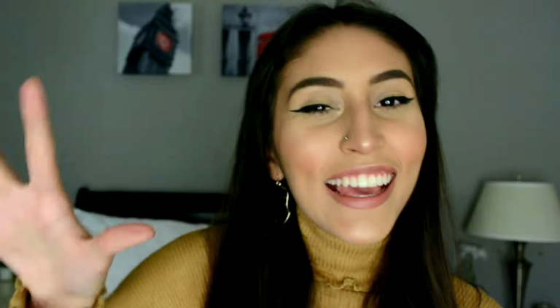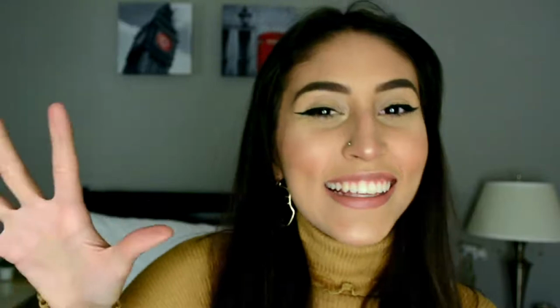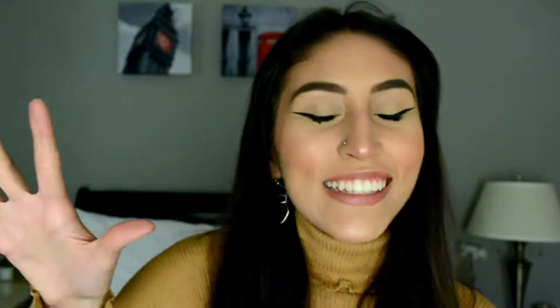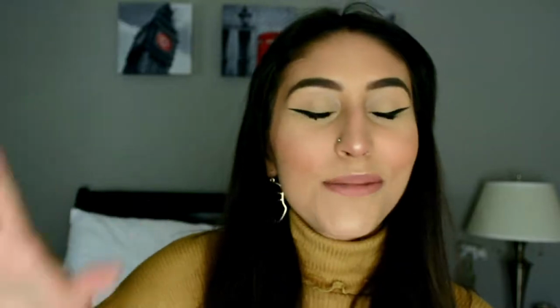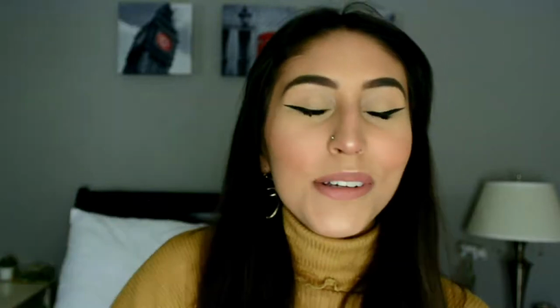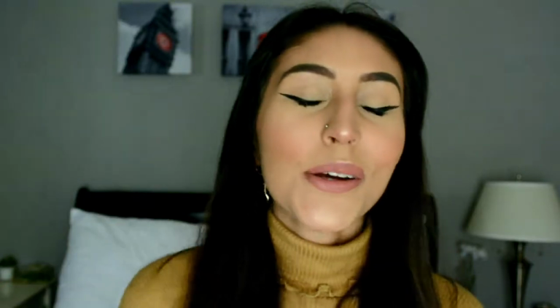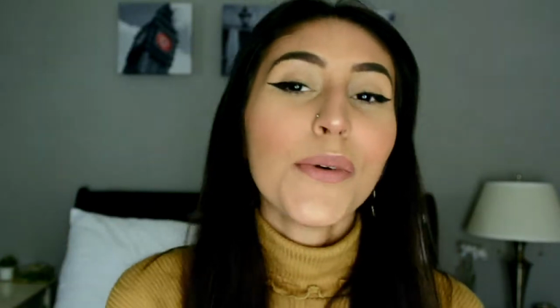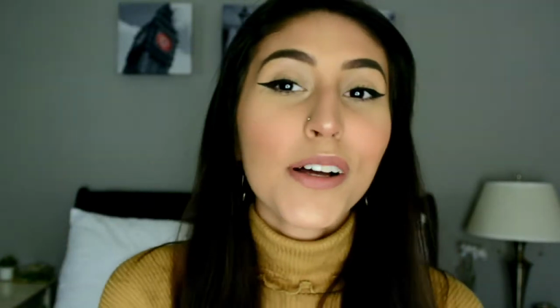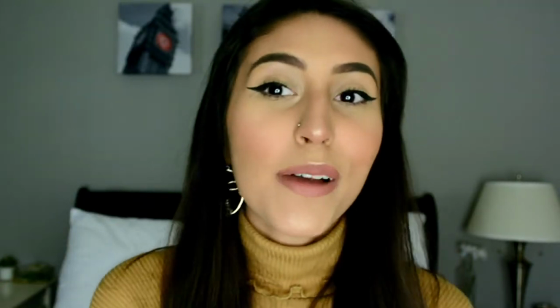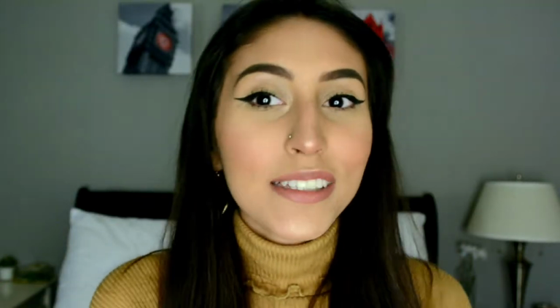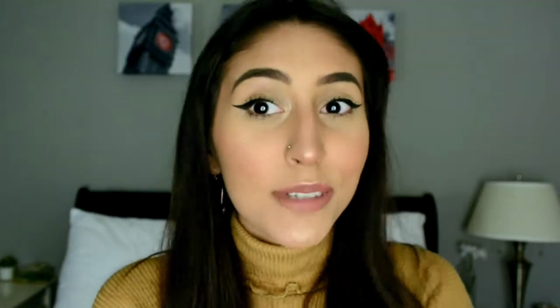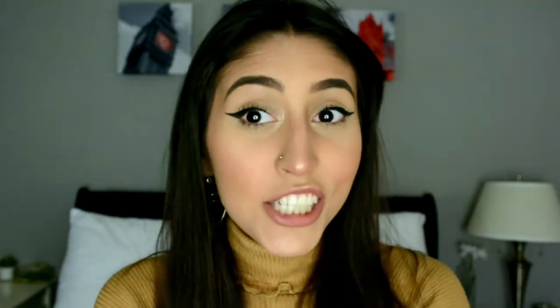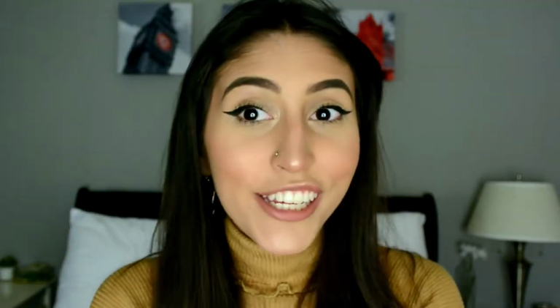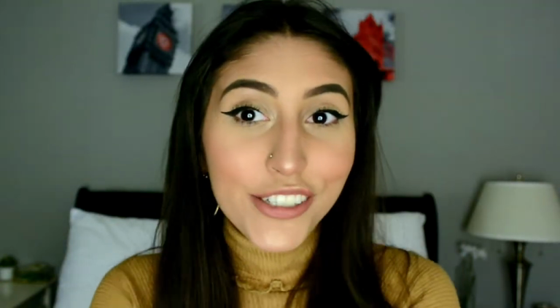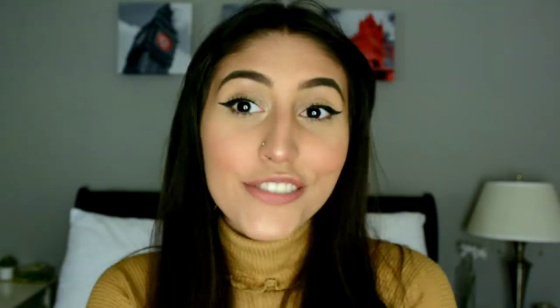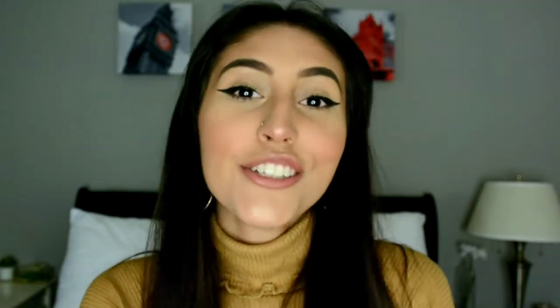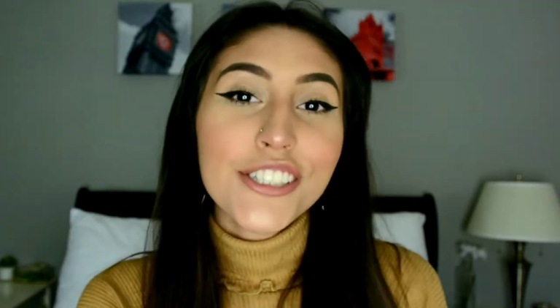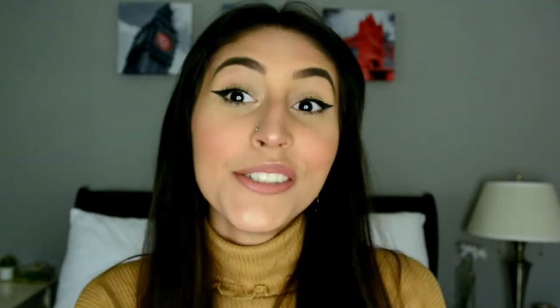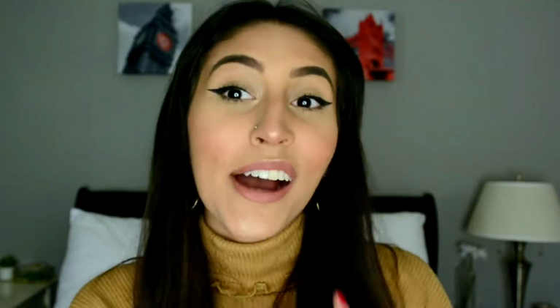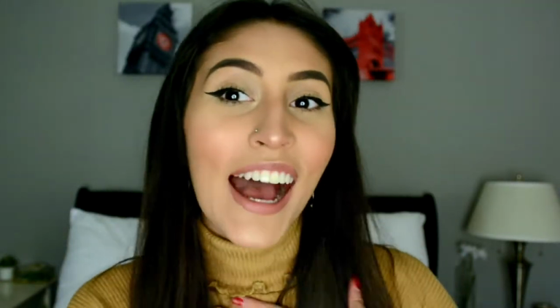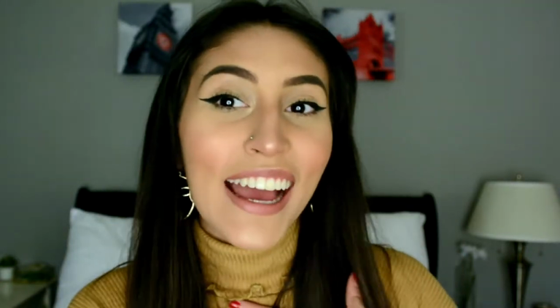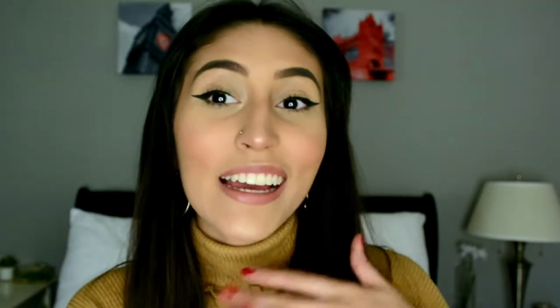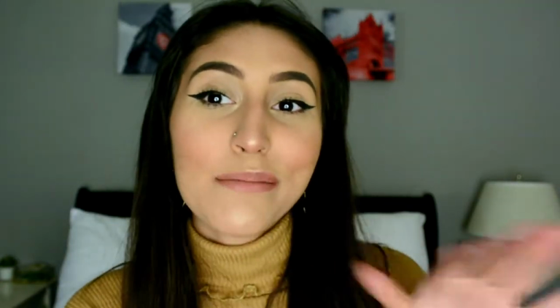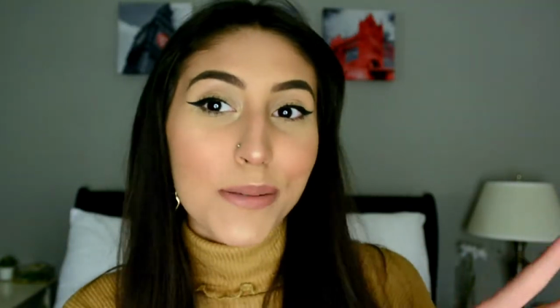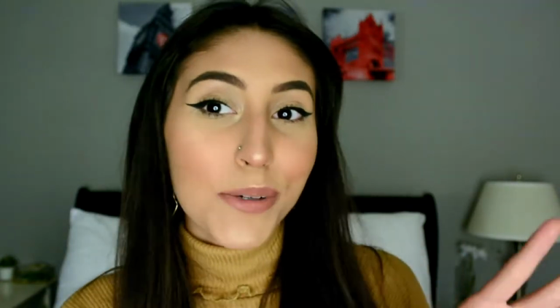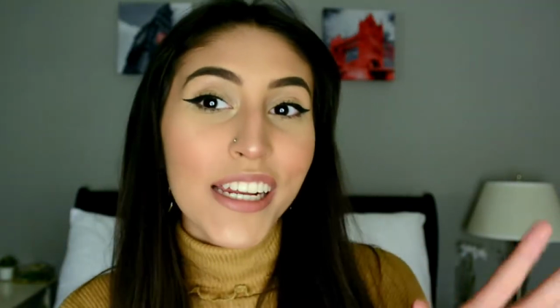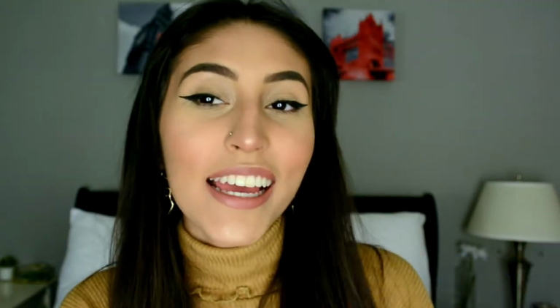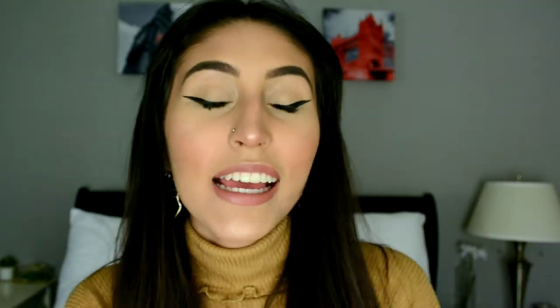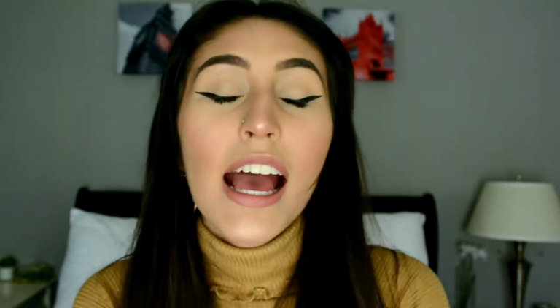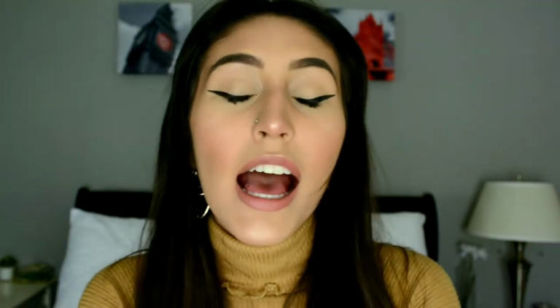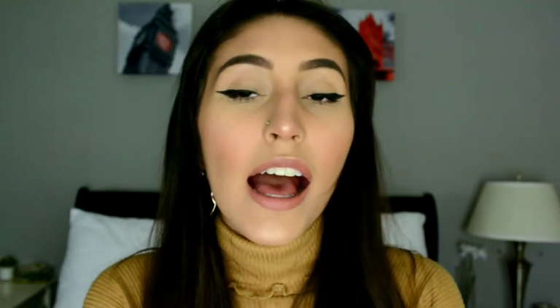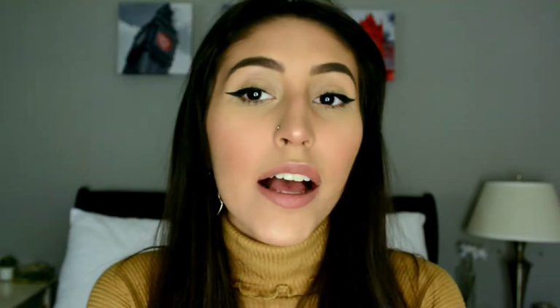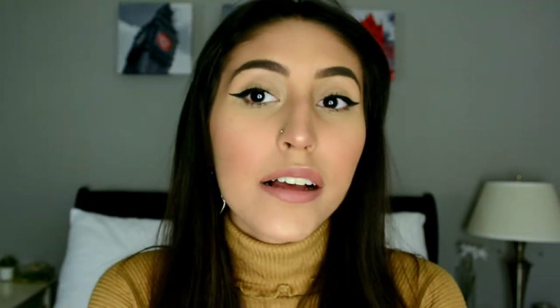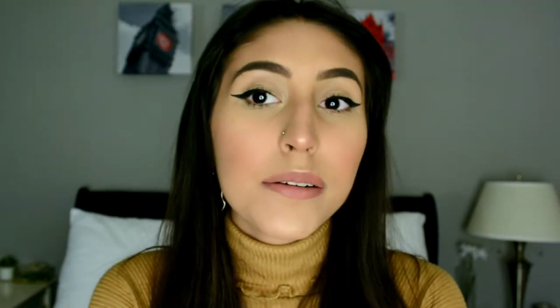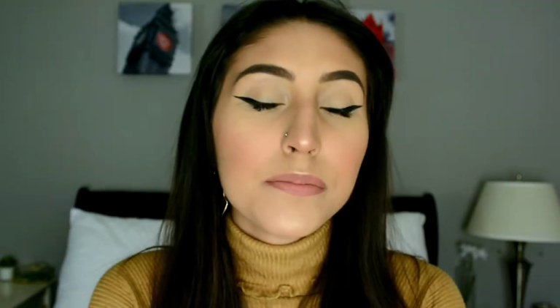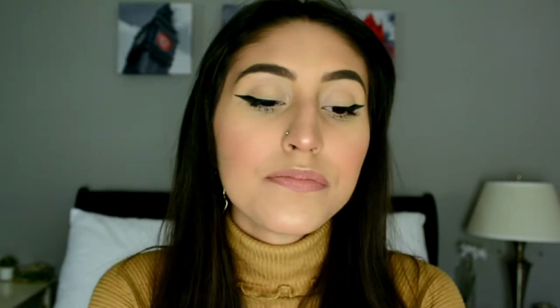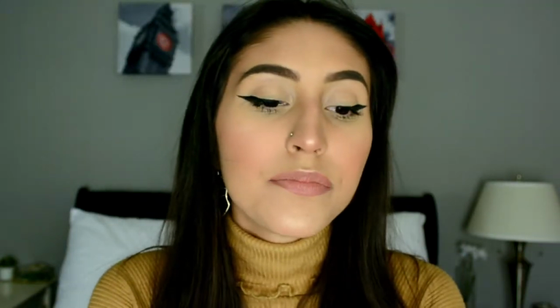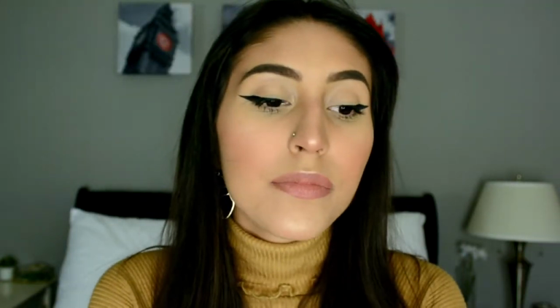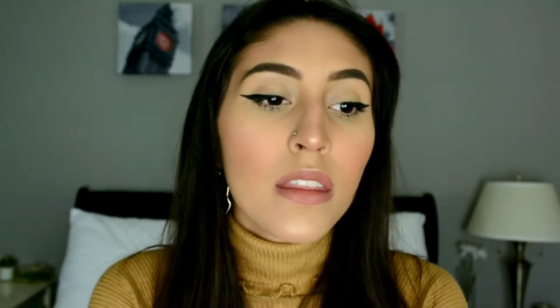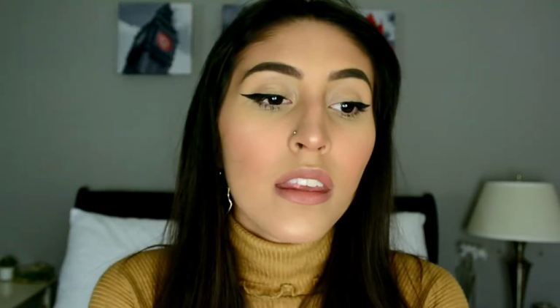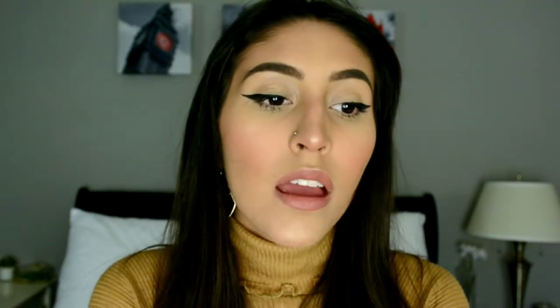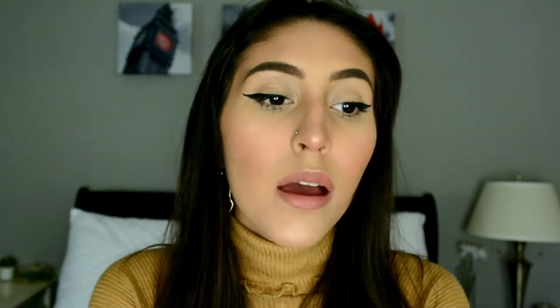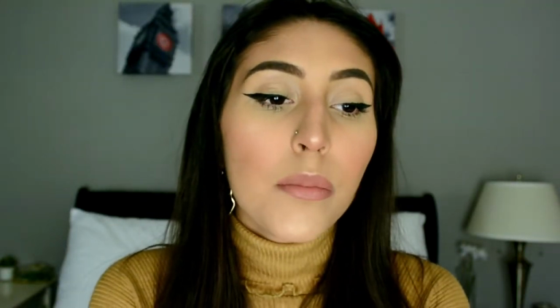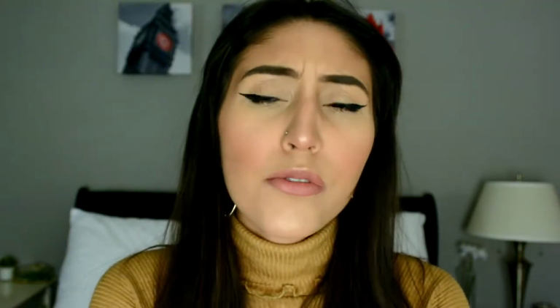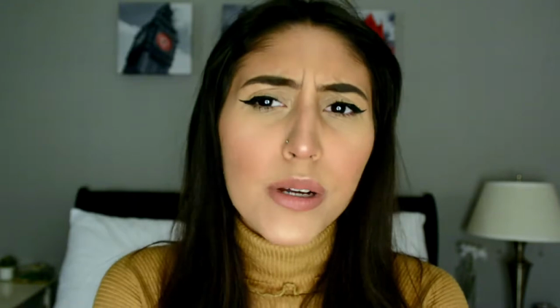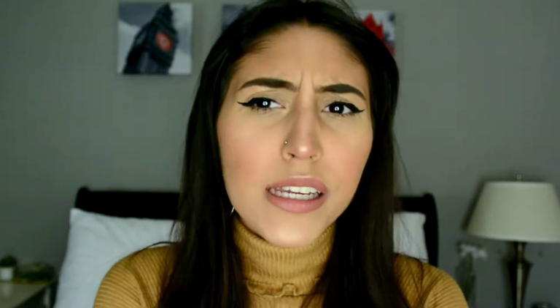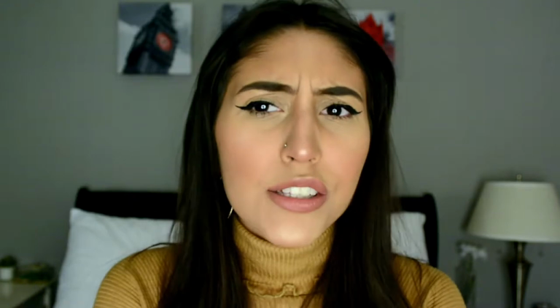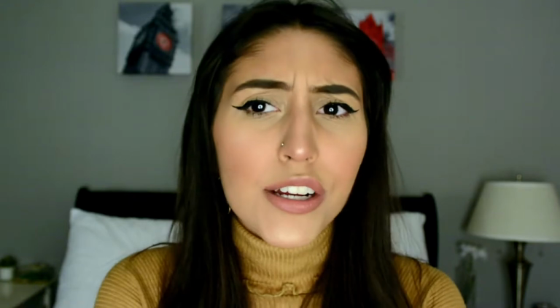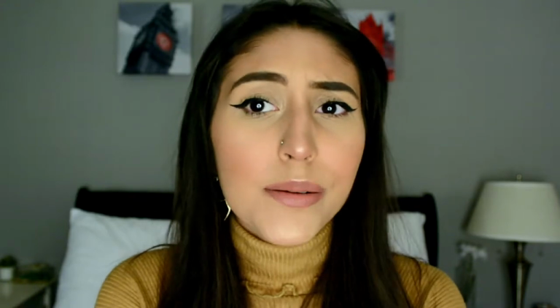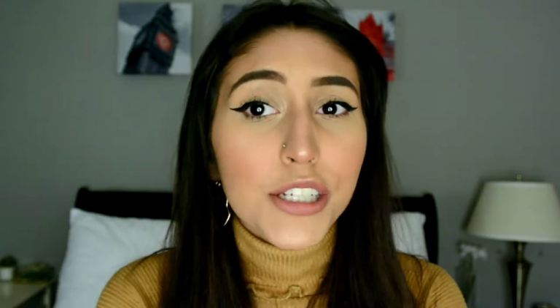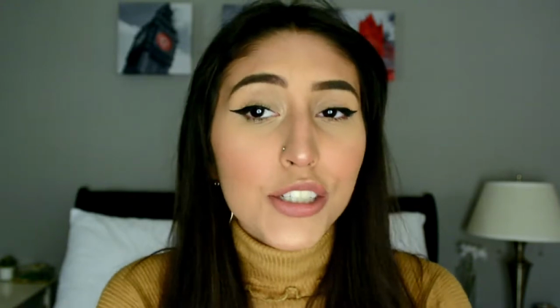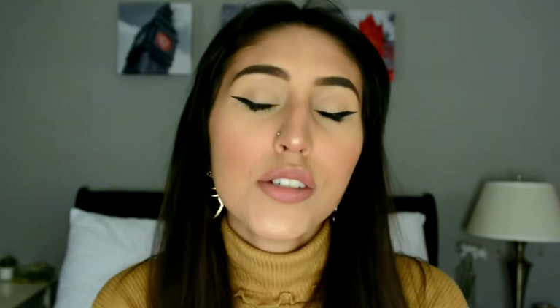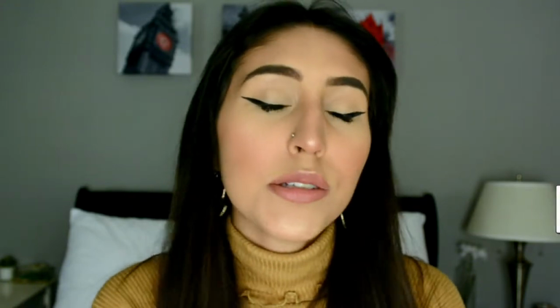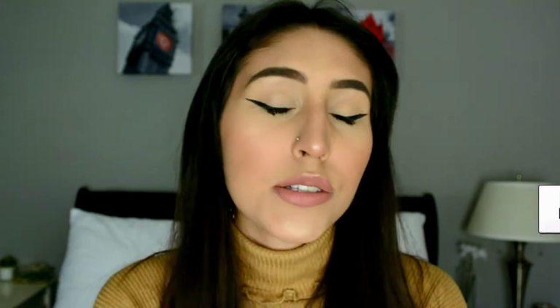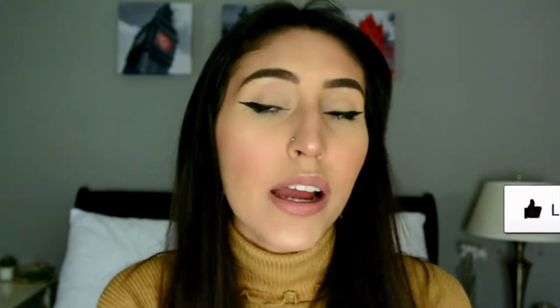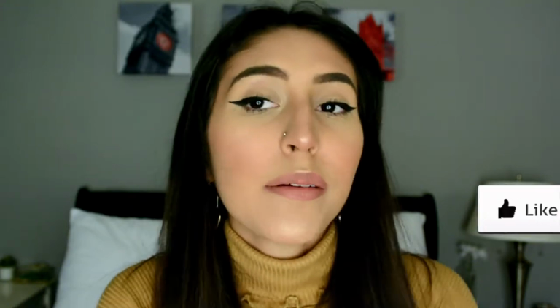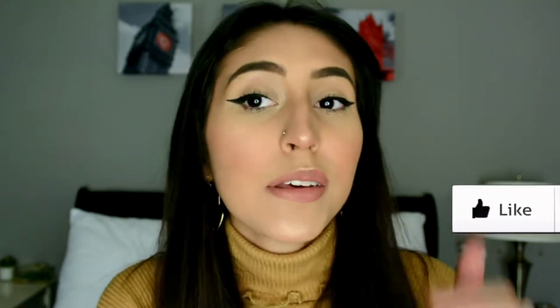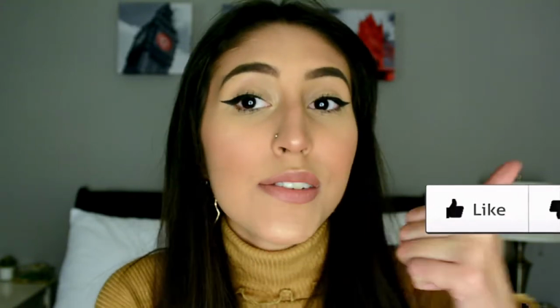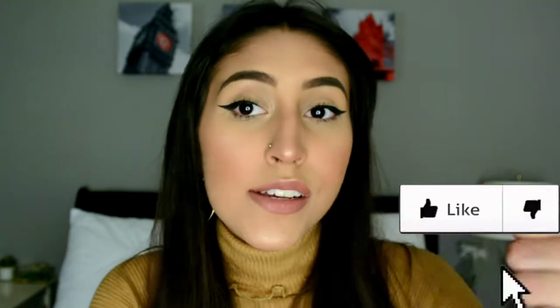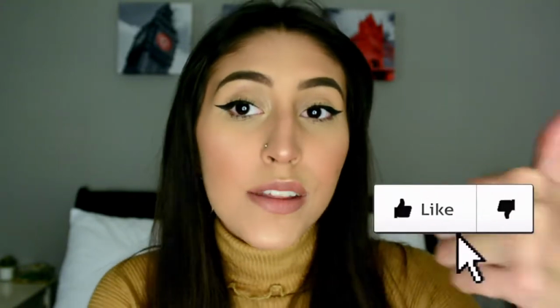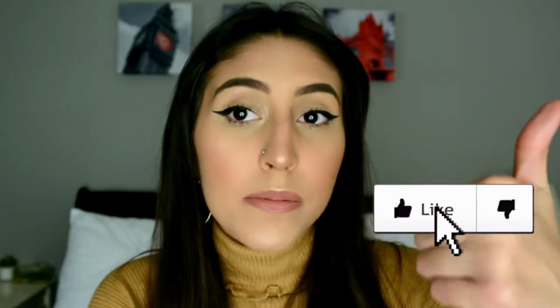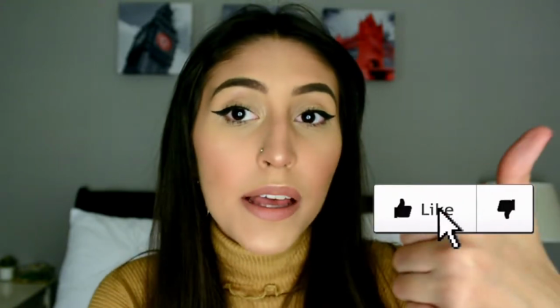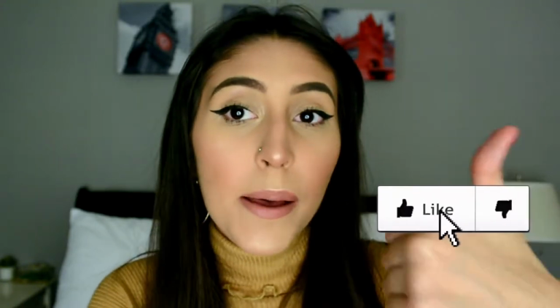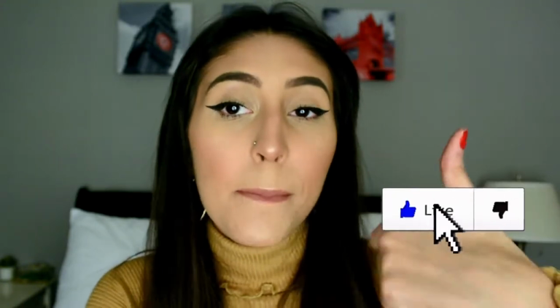Hey guys, it's Sabrina. Welcome back to my channel. If you're new, hi, I'm Sabrina. Before we get started, make sure to subscribe and give a thumbs up.